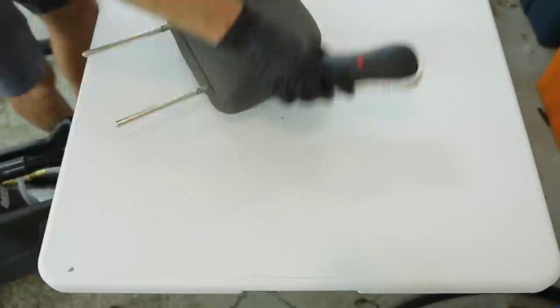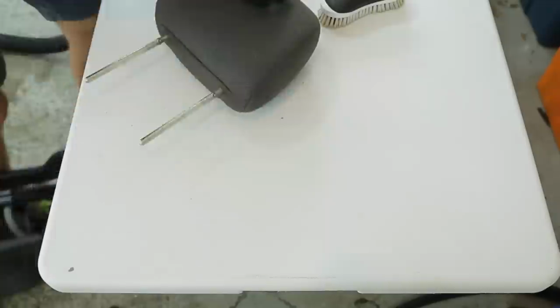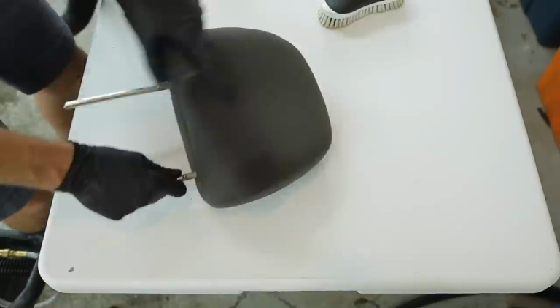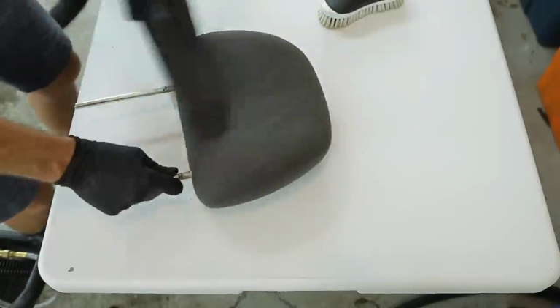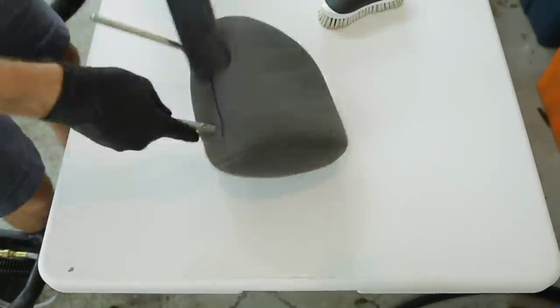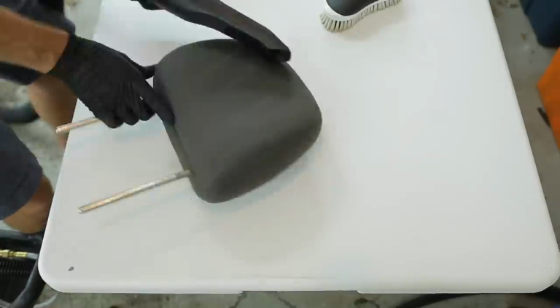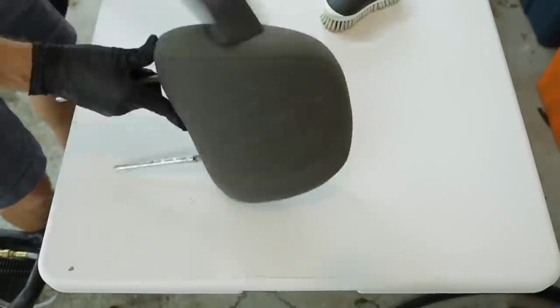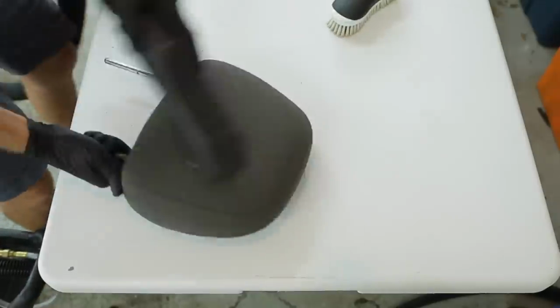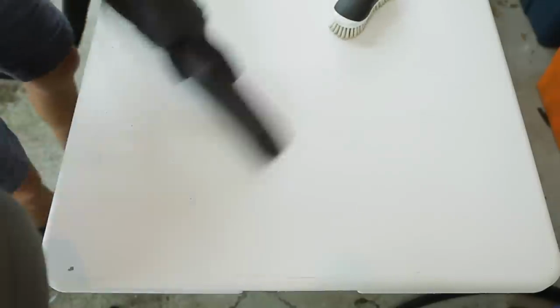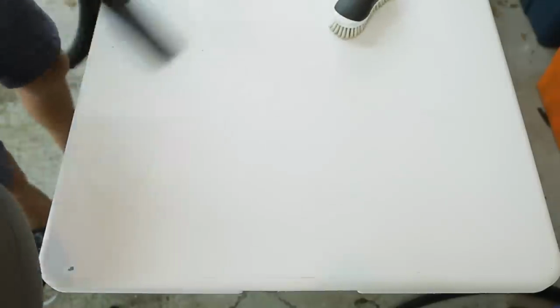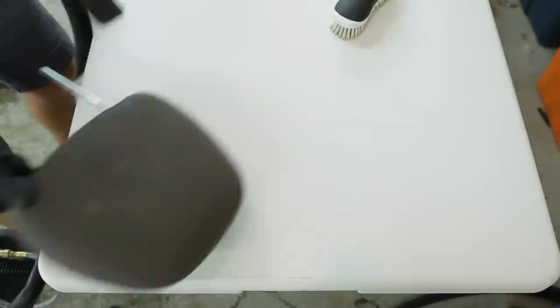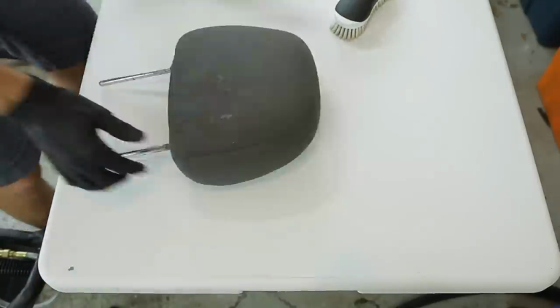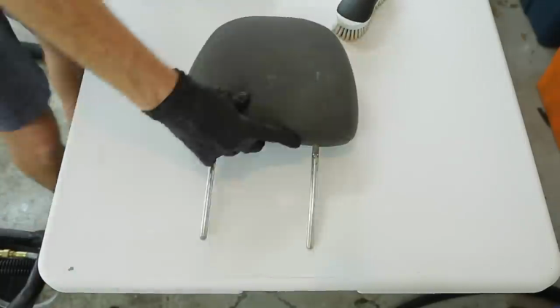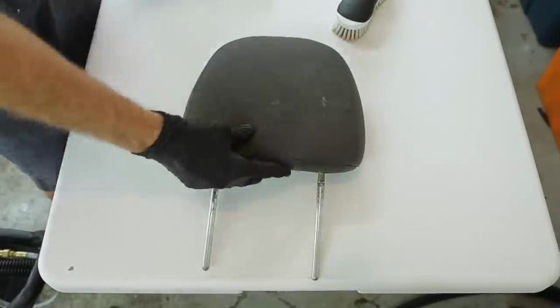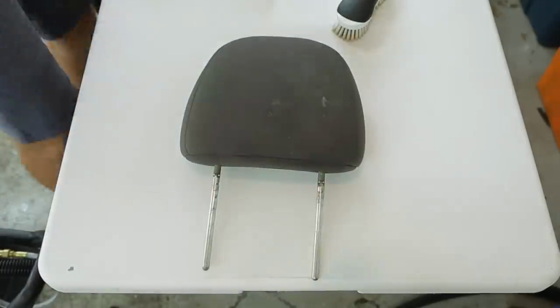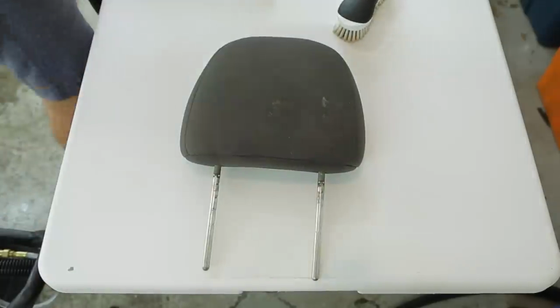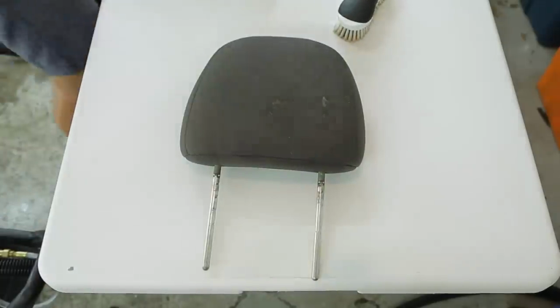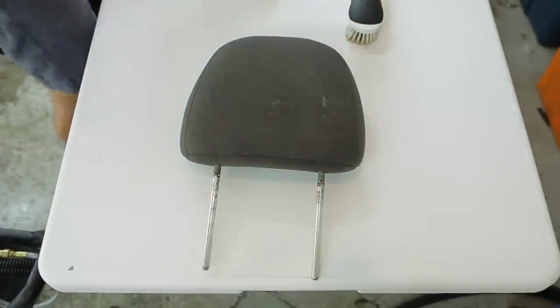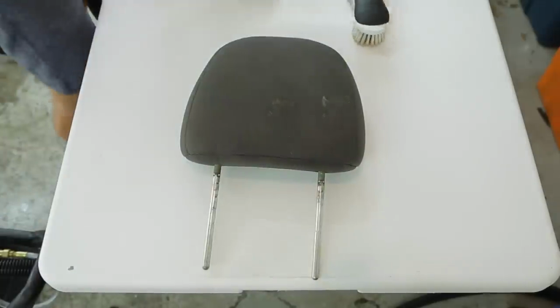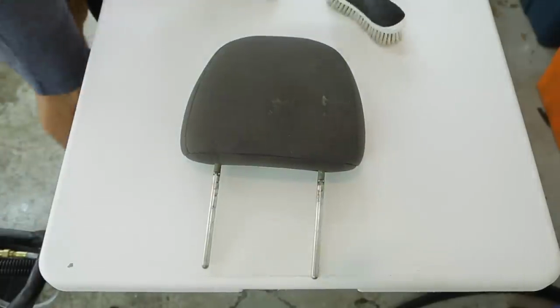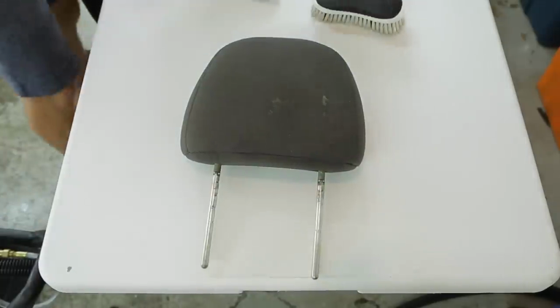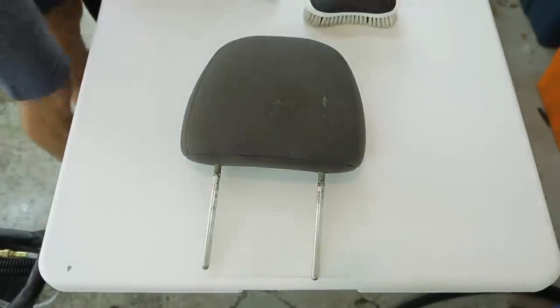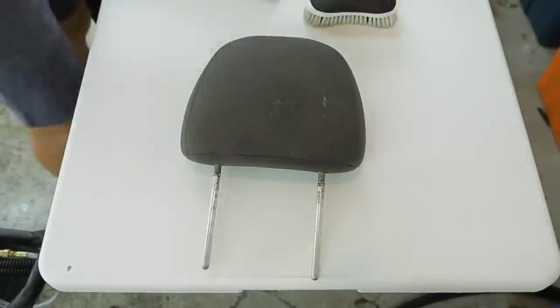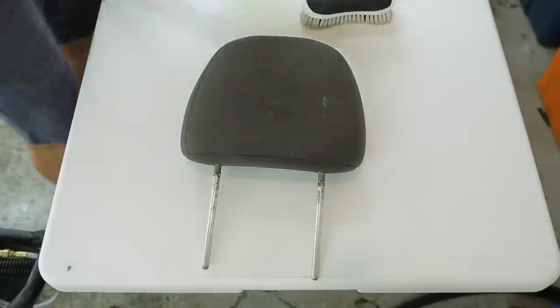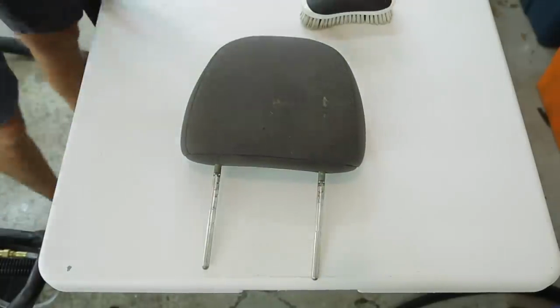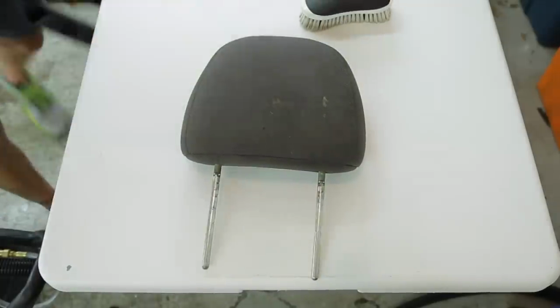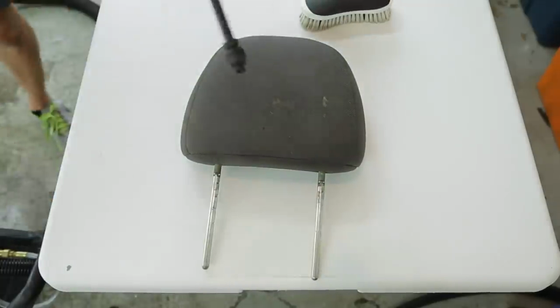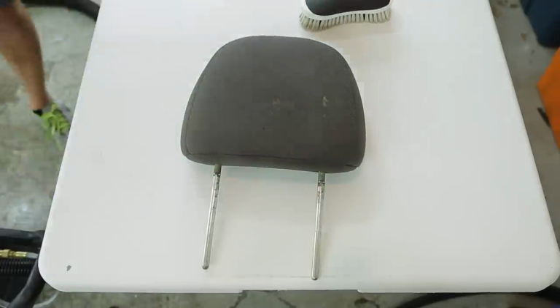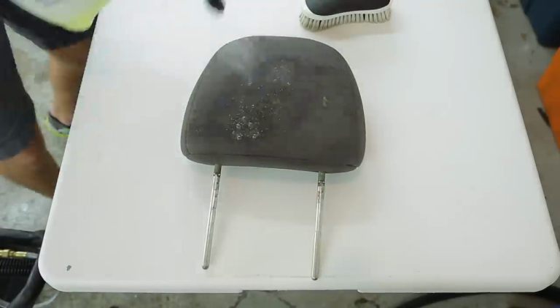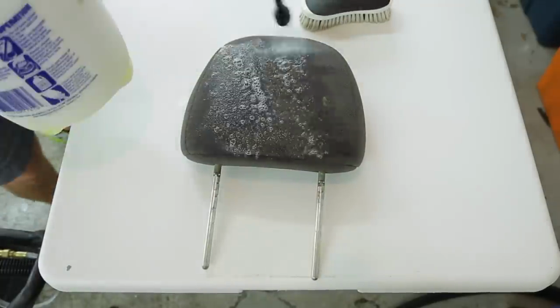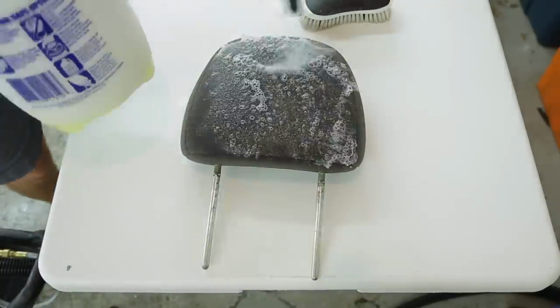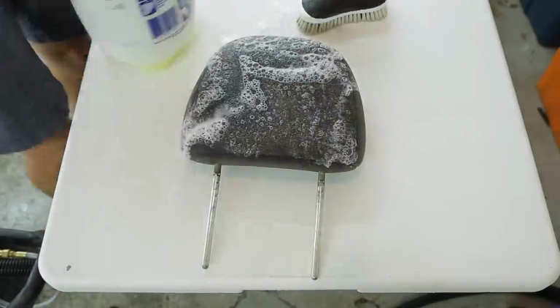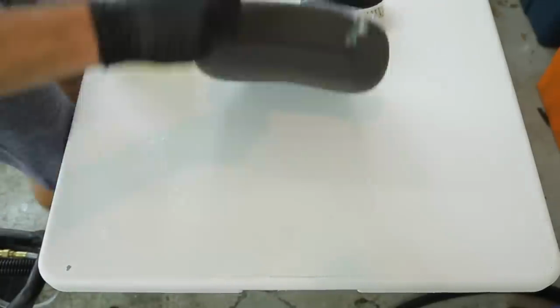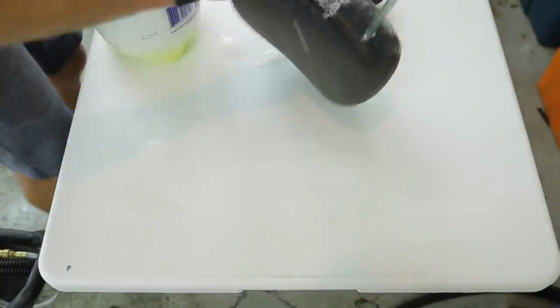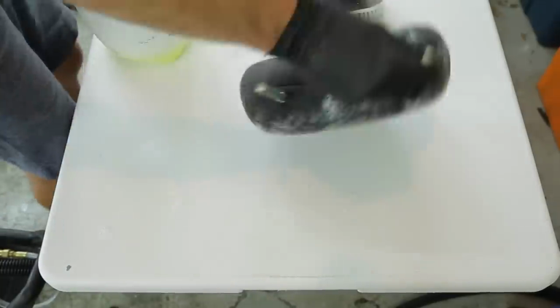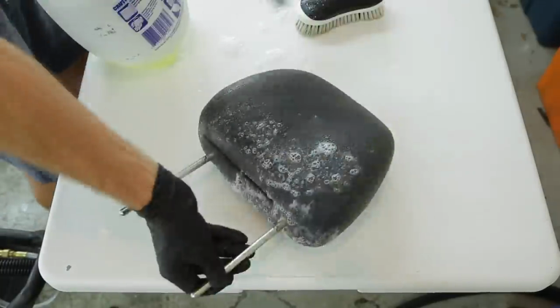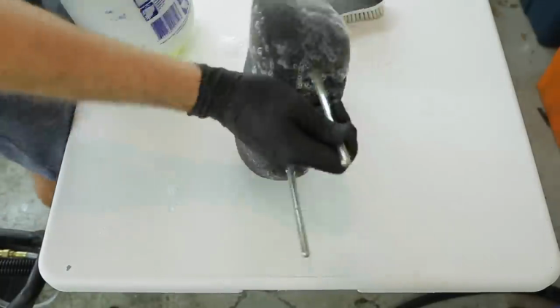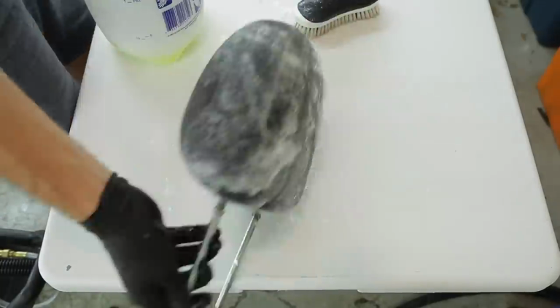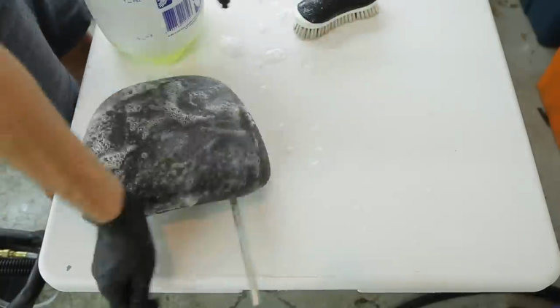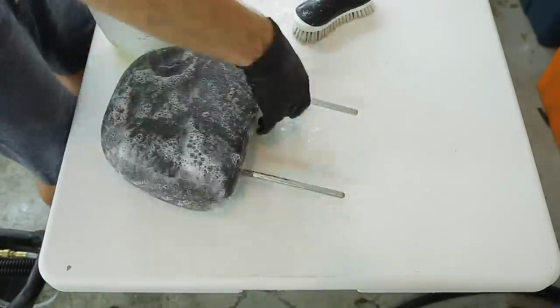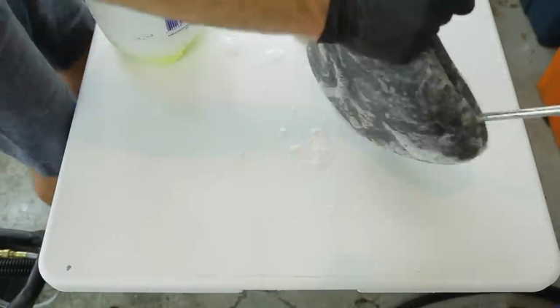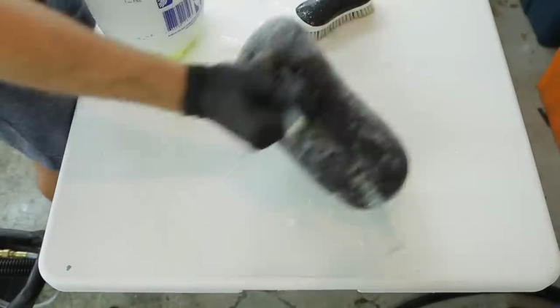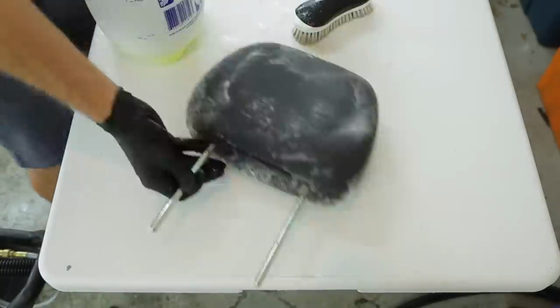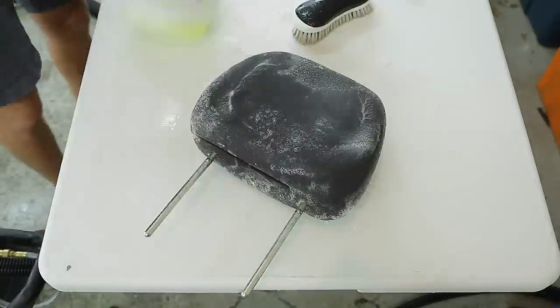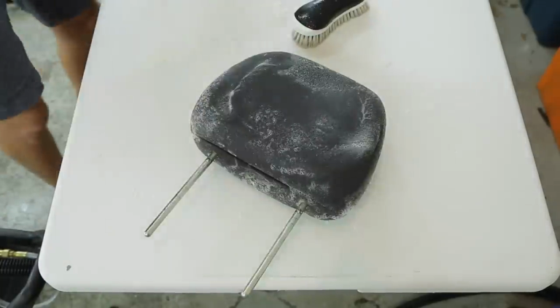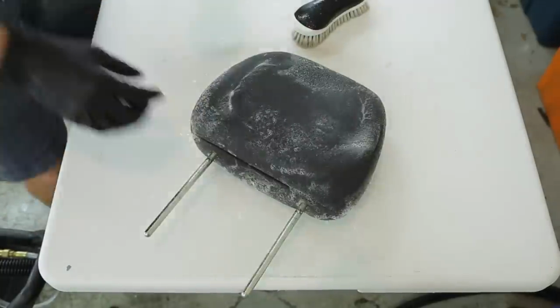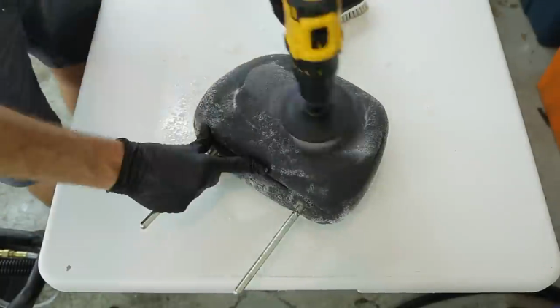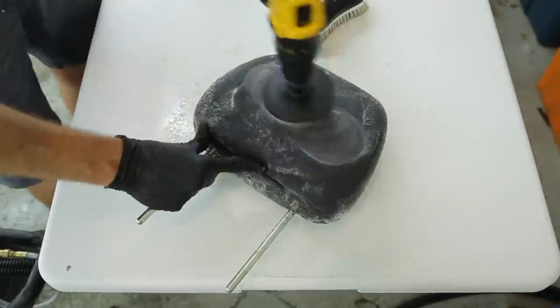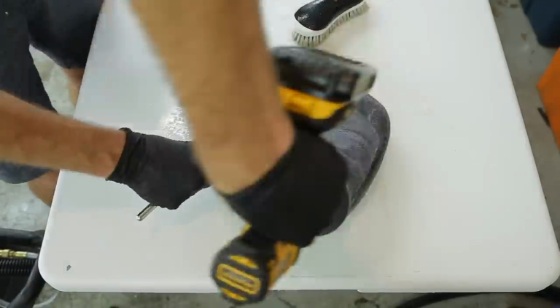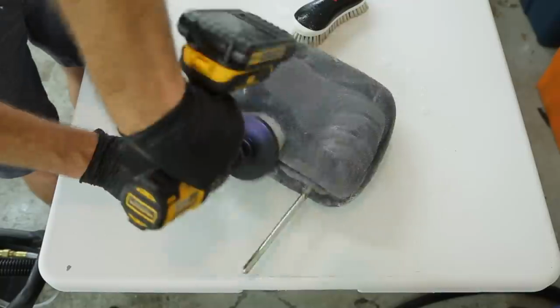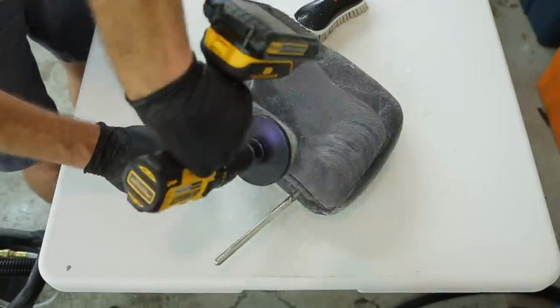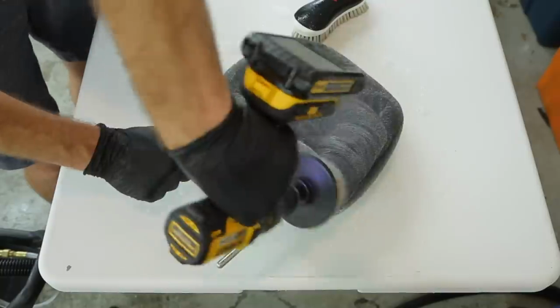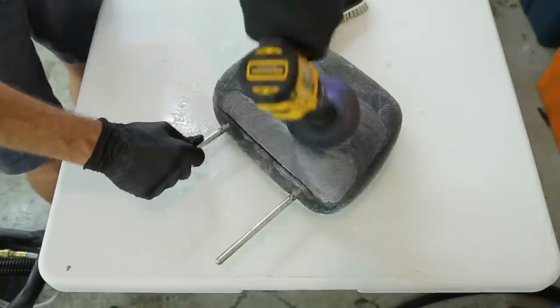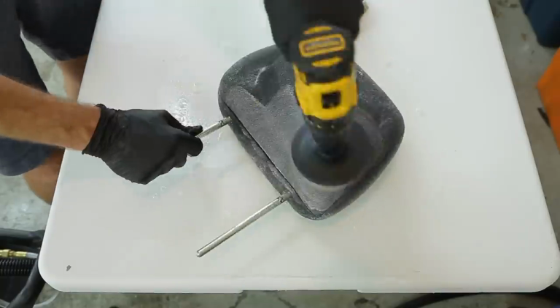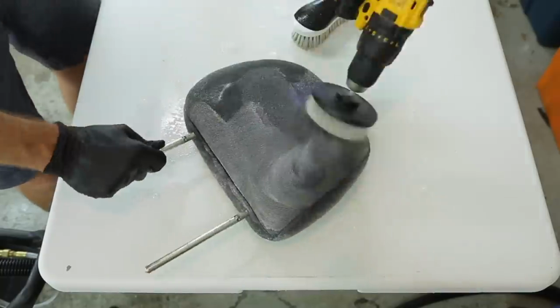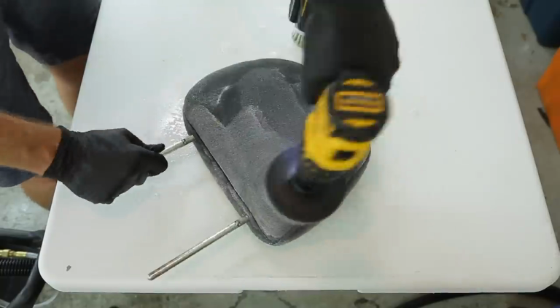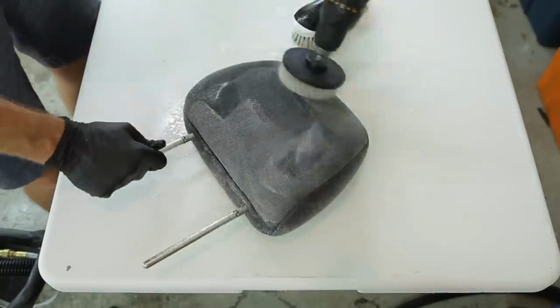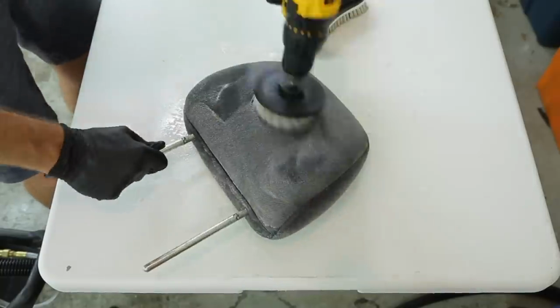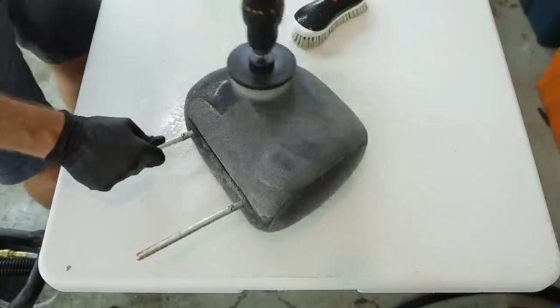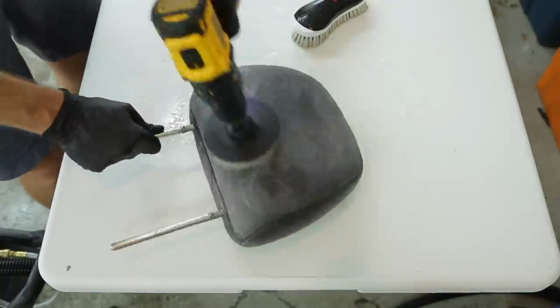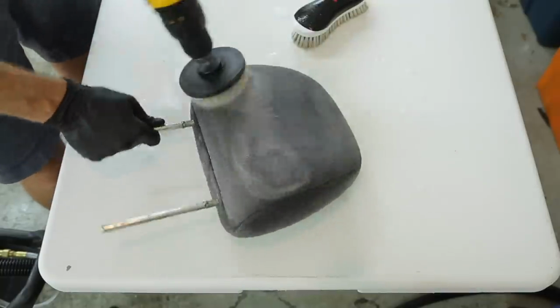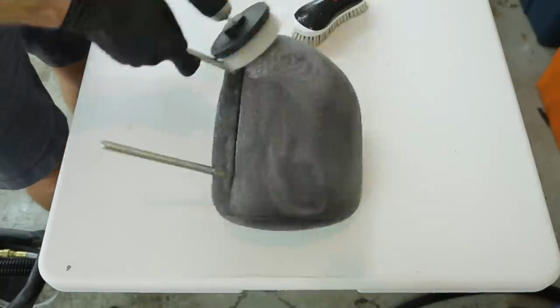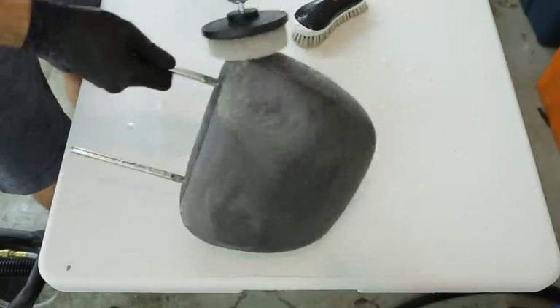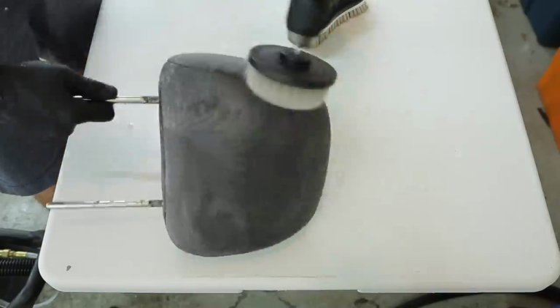Also, make sure you don't forget about extracting the headrest, because that is a spot that you definitely want to clean if you're buying a used car.